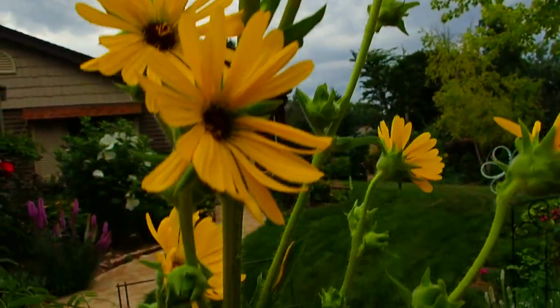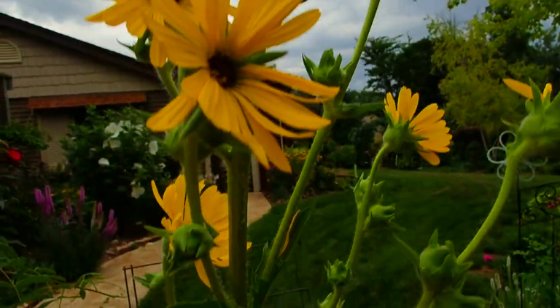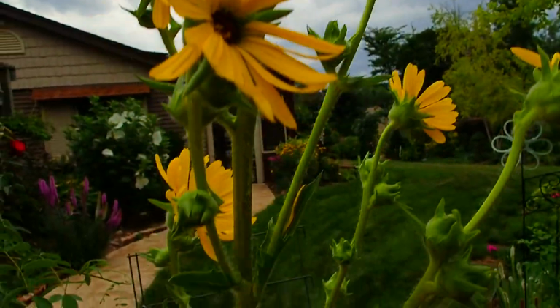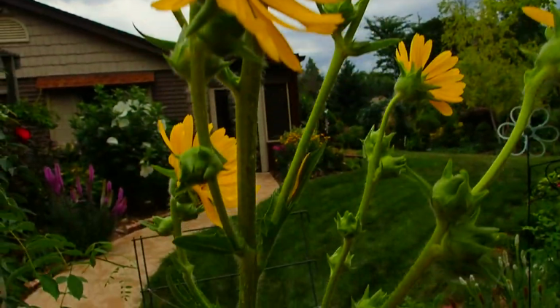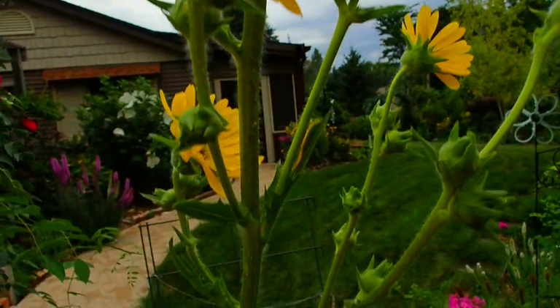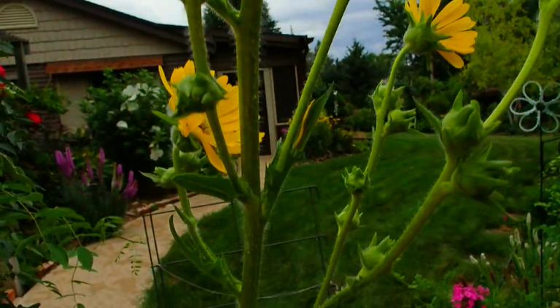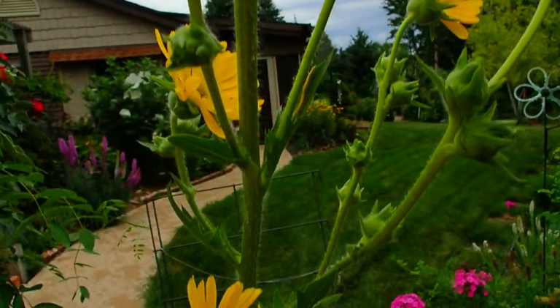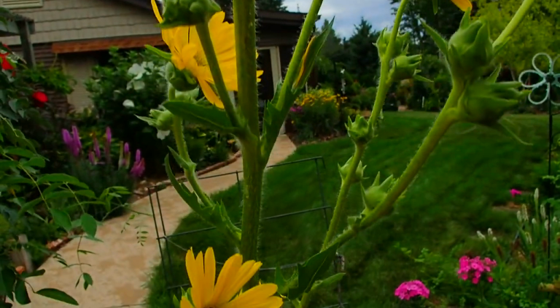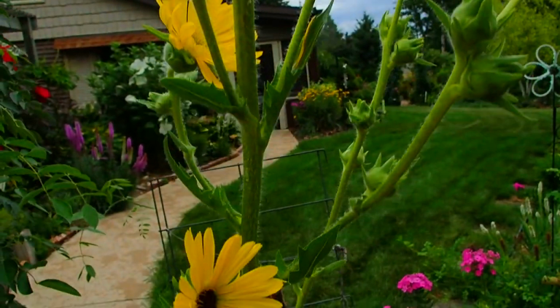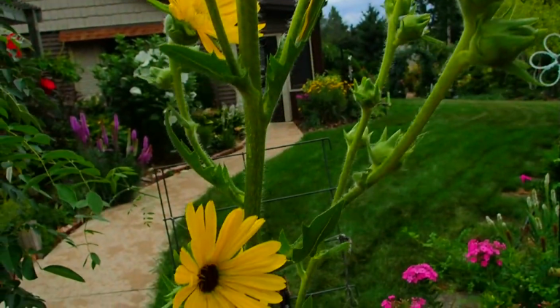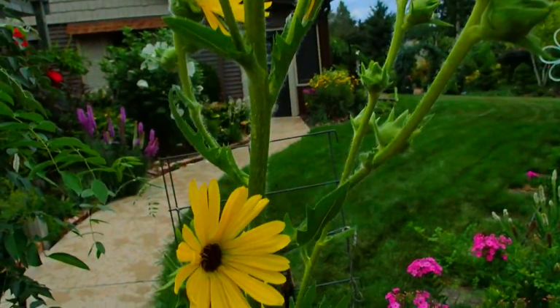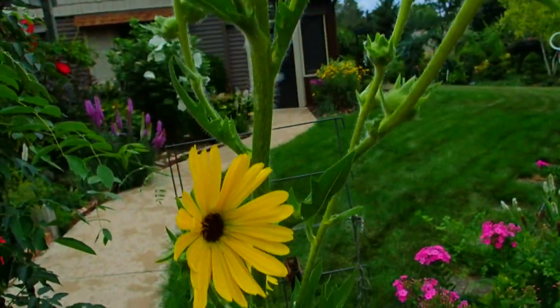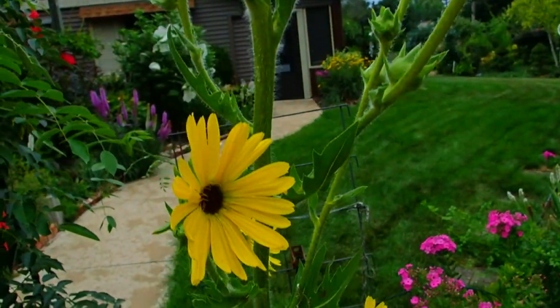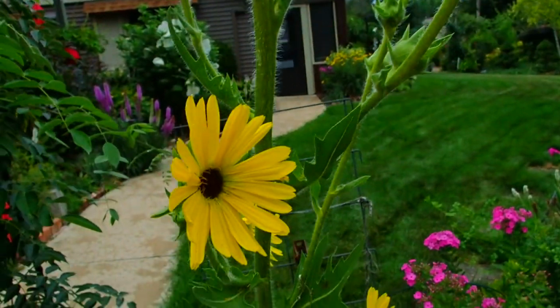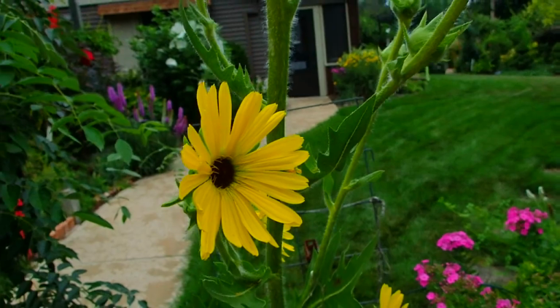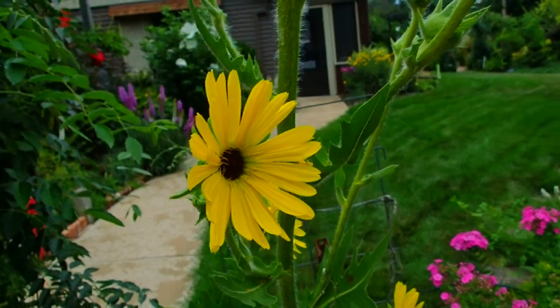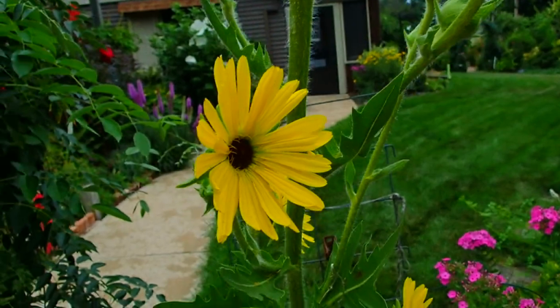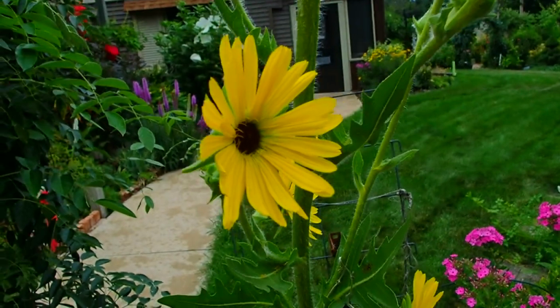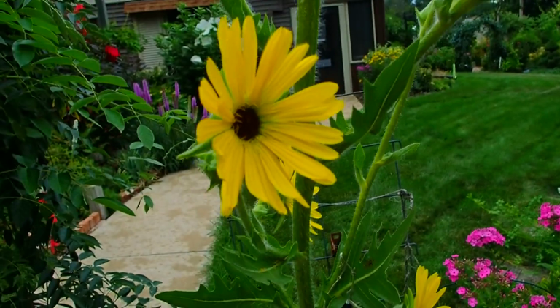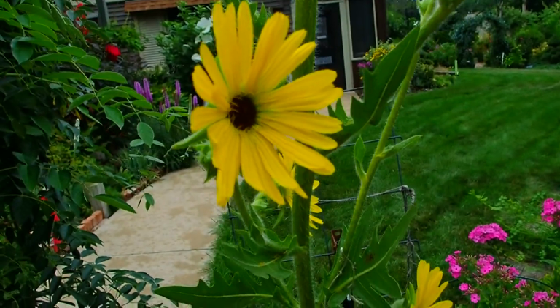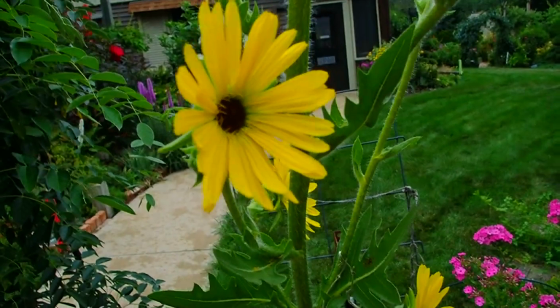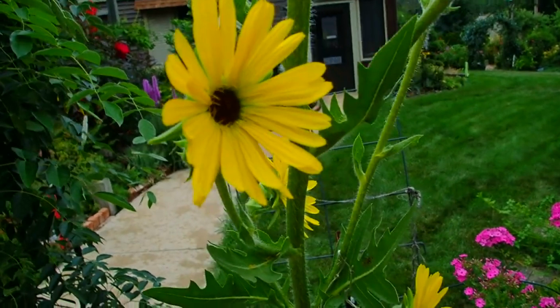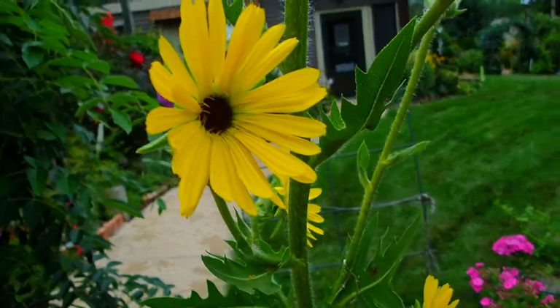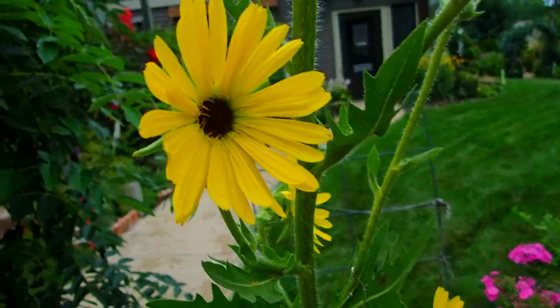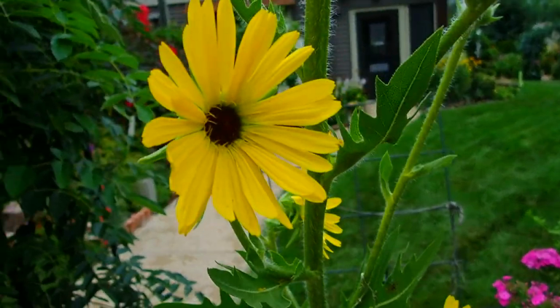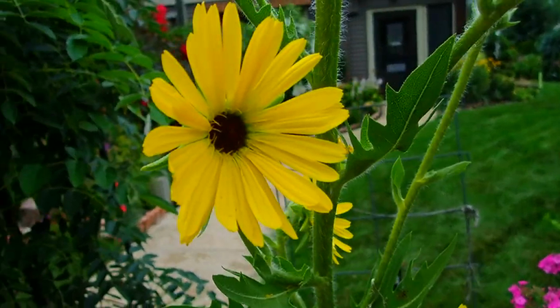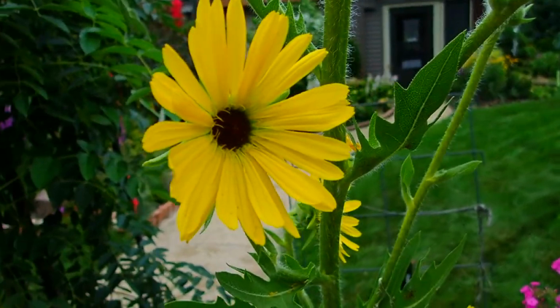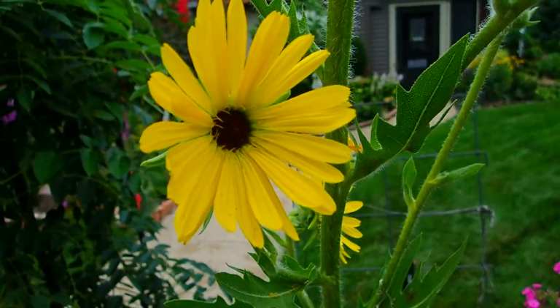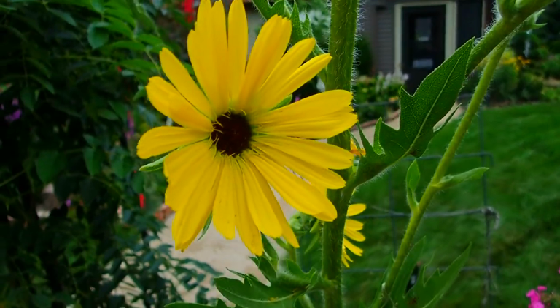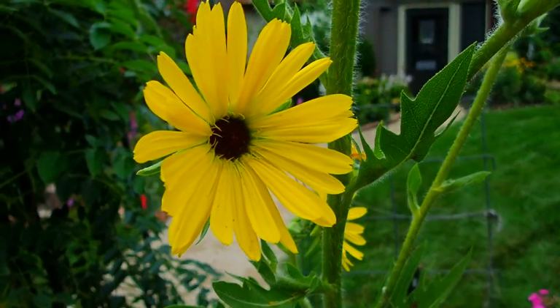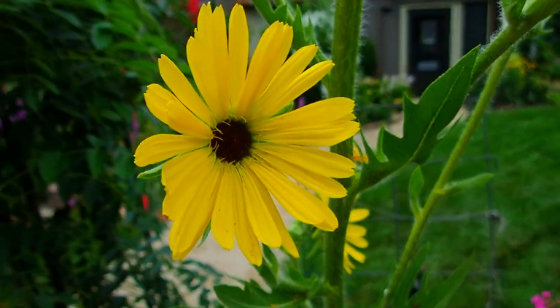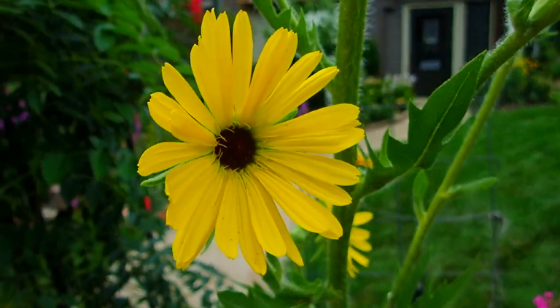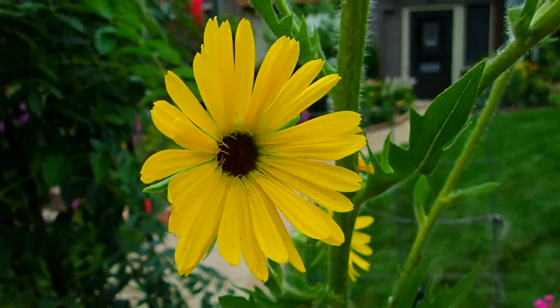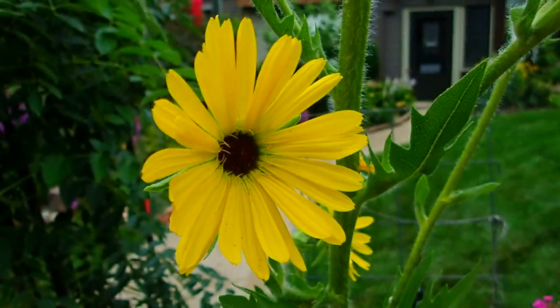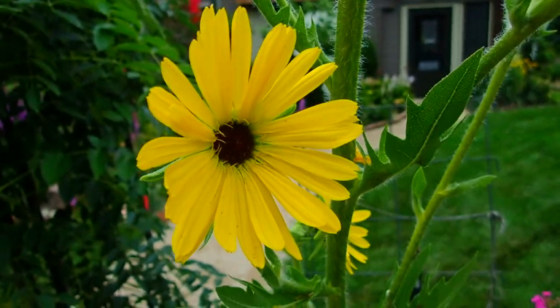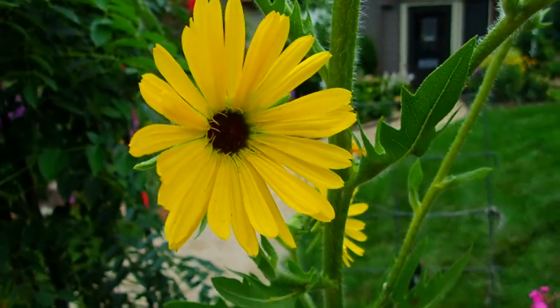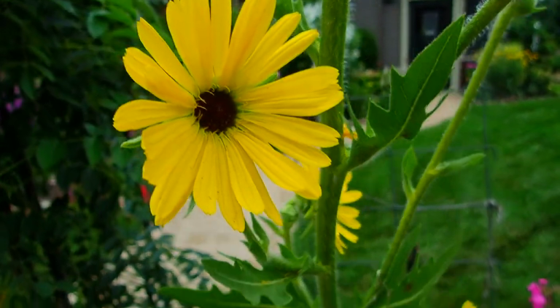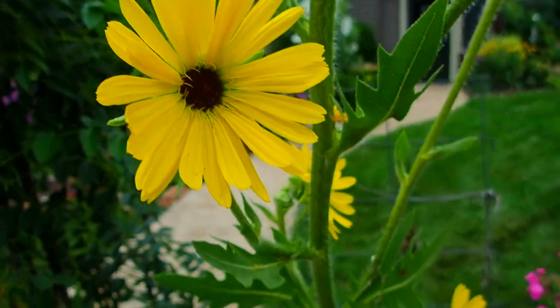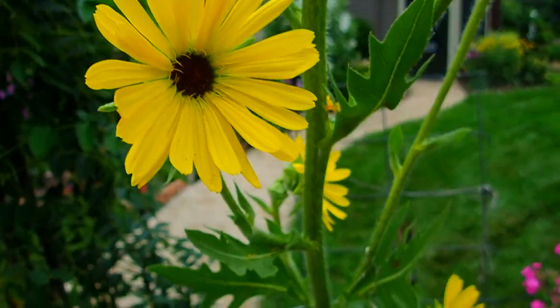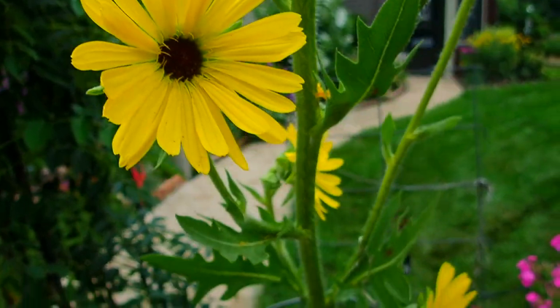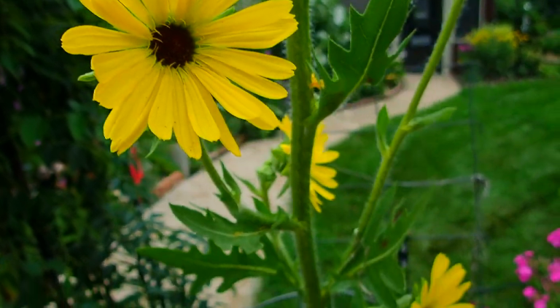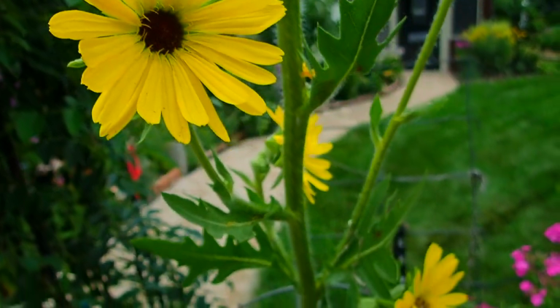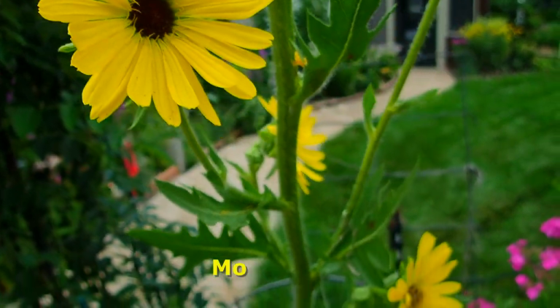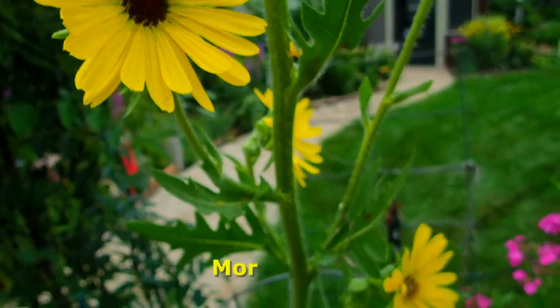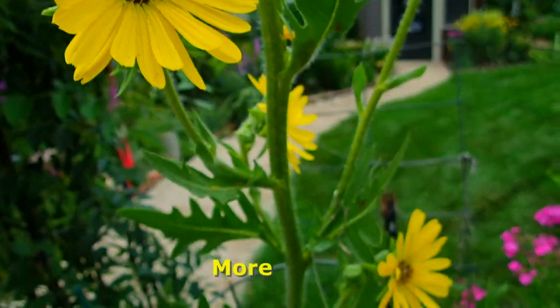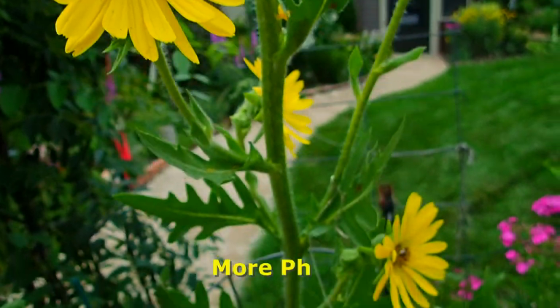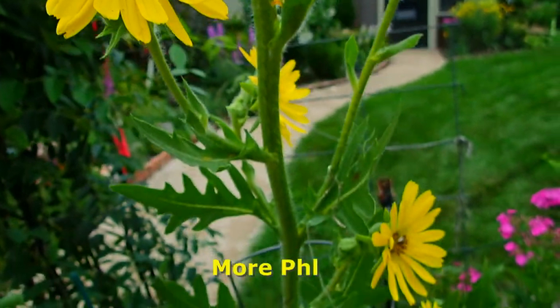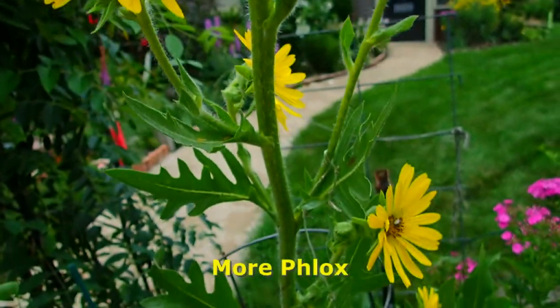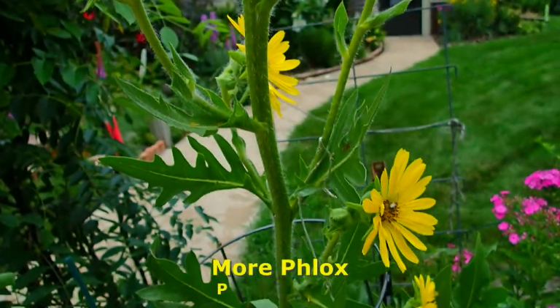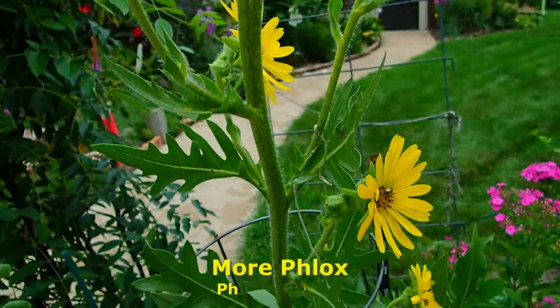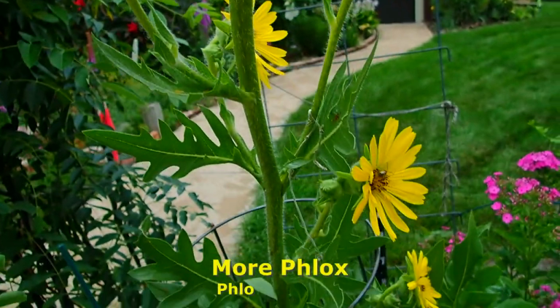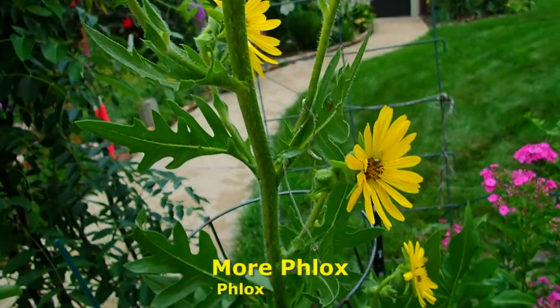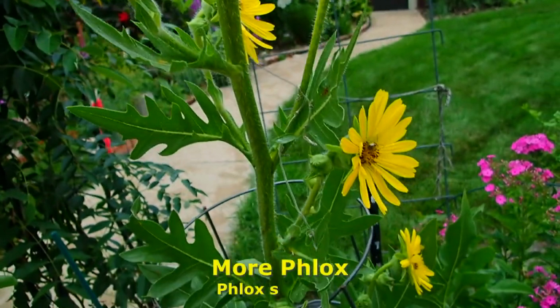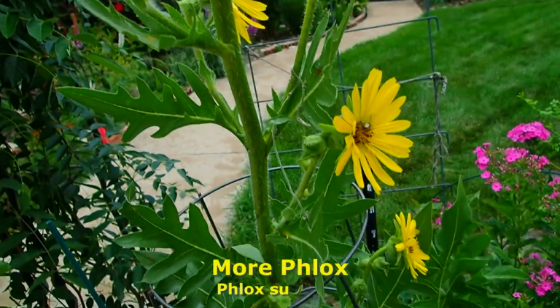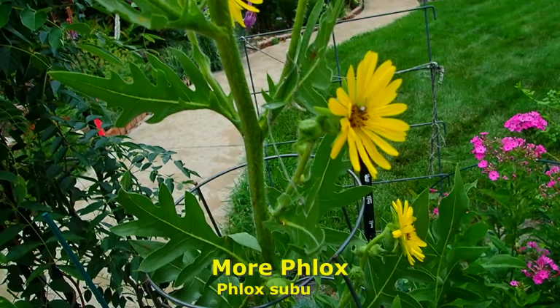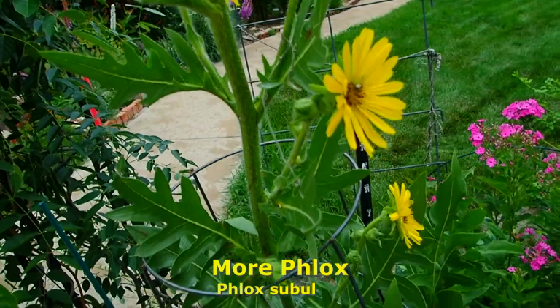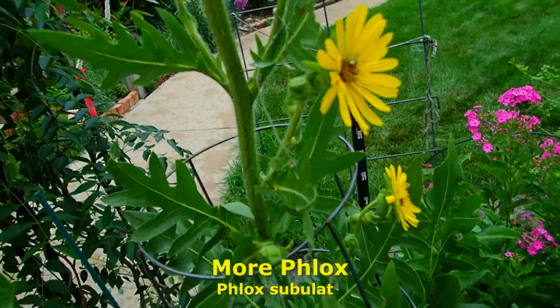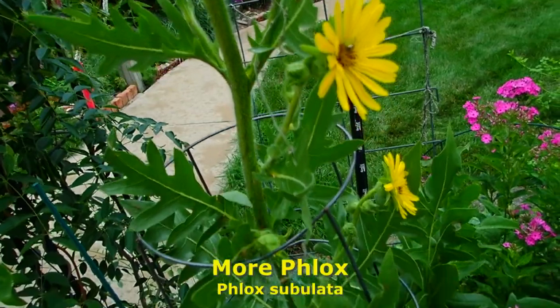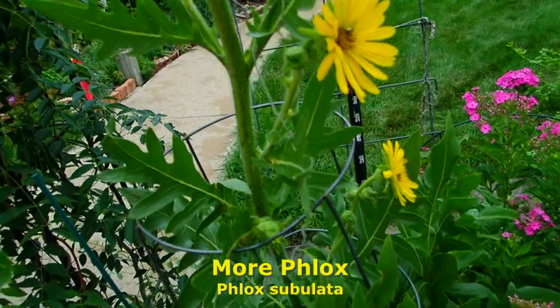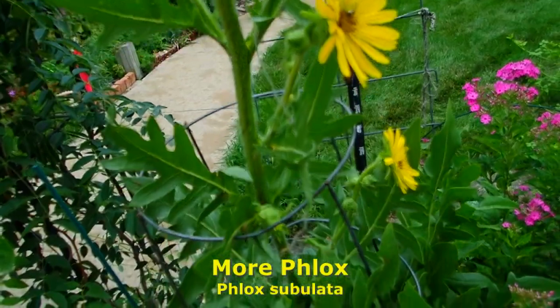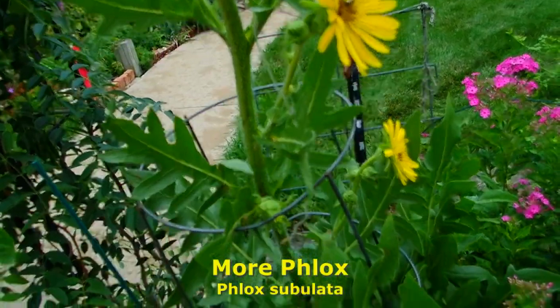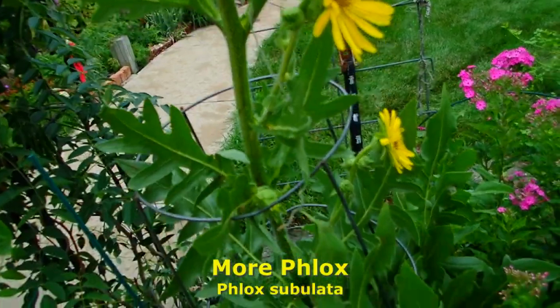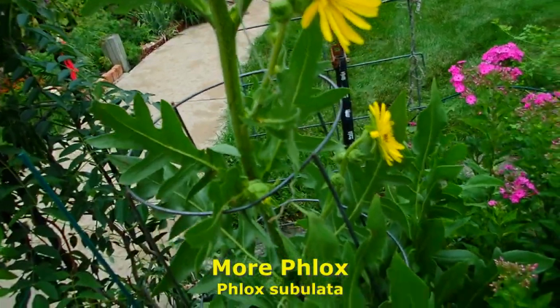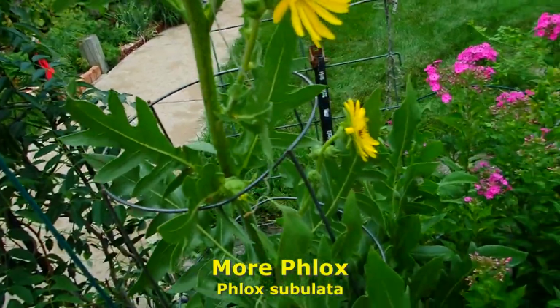Just beautiful. Native — doesn't require any help whatsoever, except maybe to stake it up so it doesn't bend over. More phlox, of course.